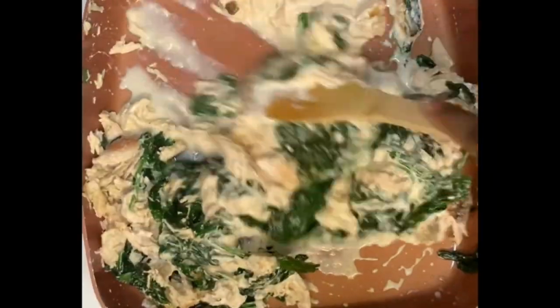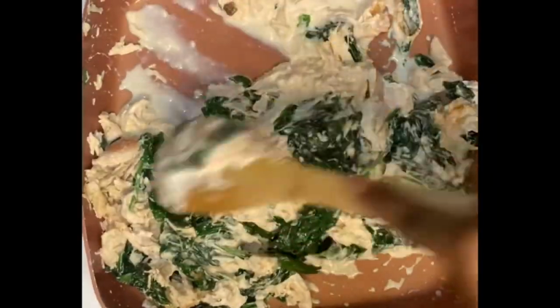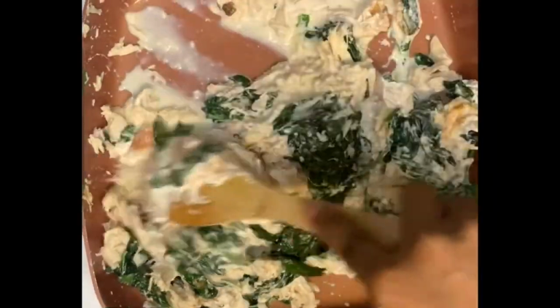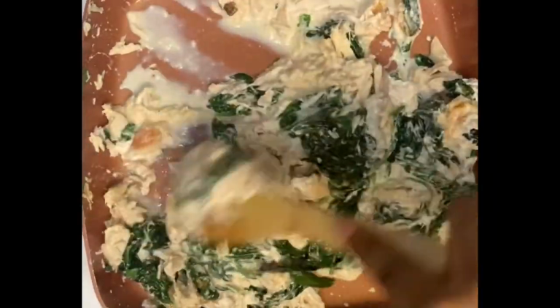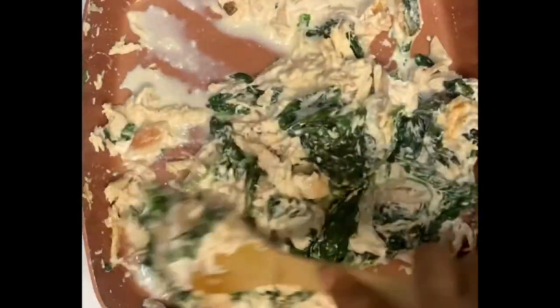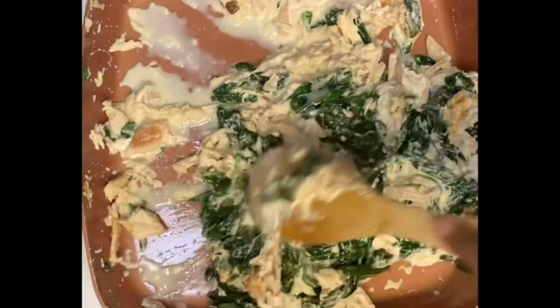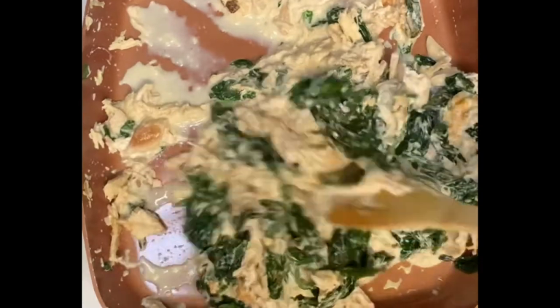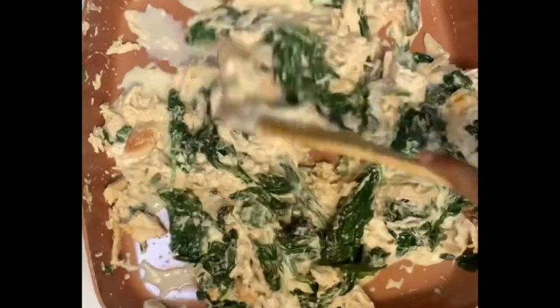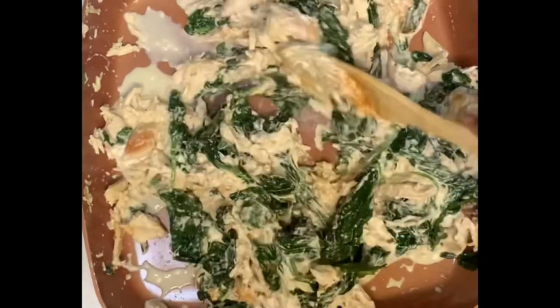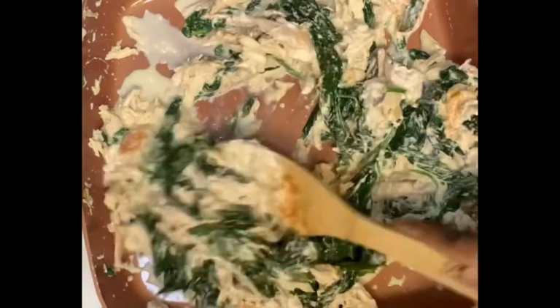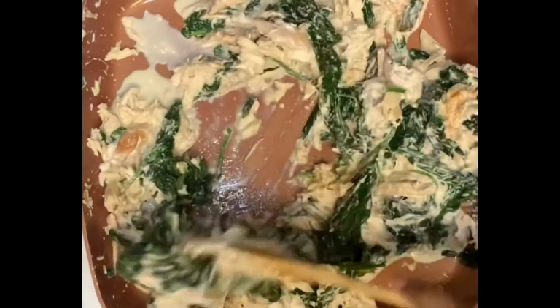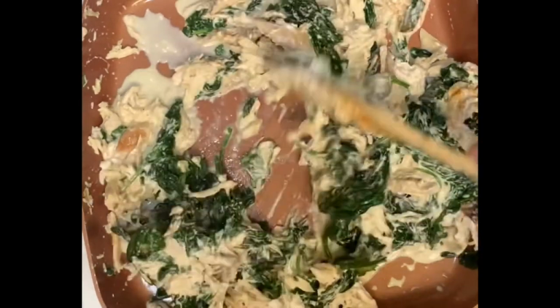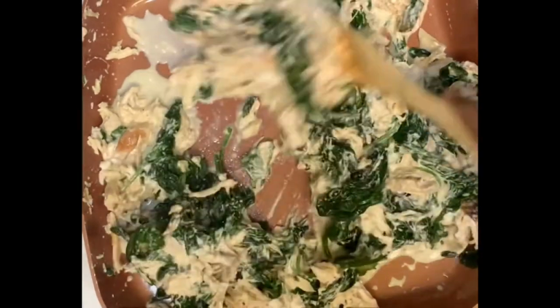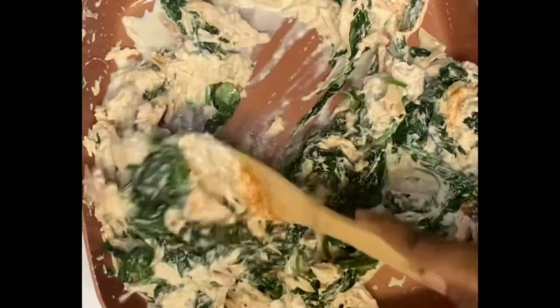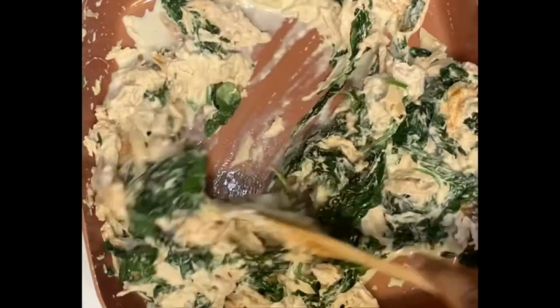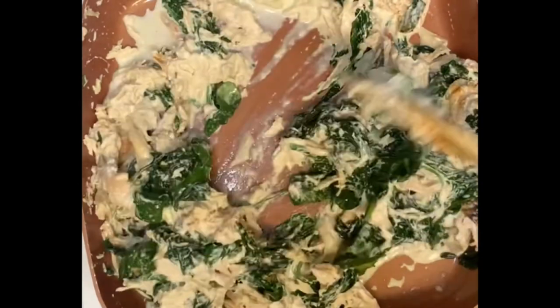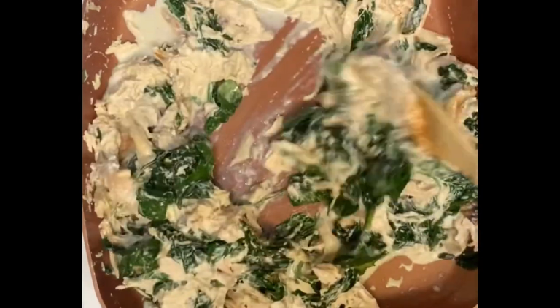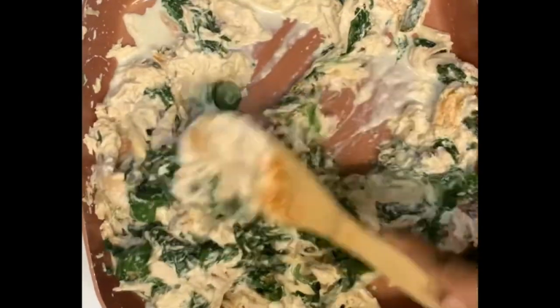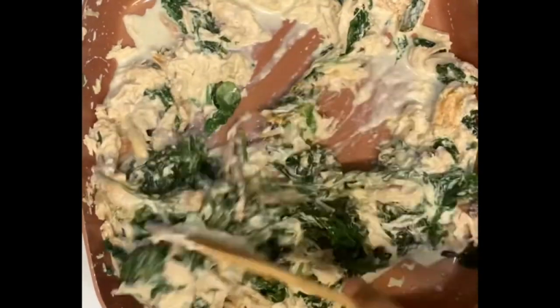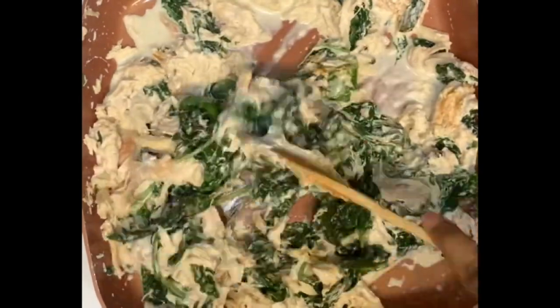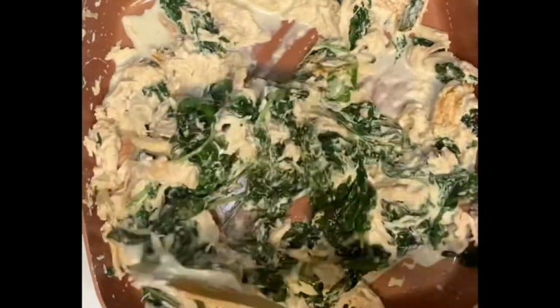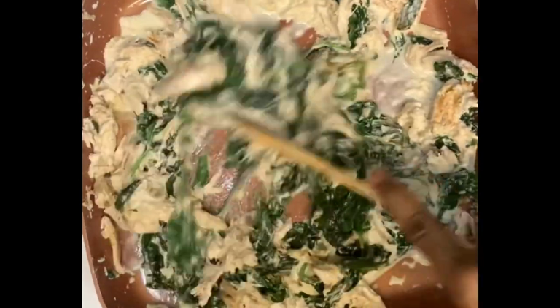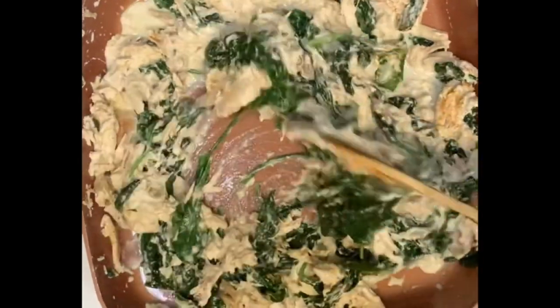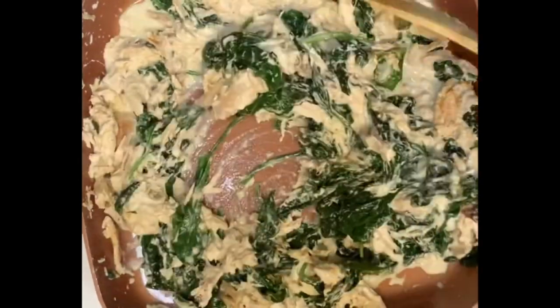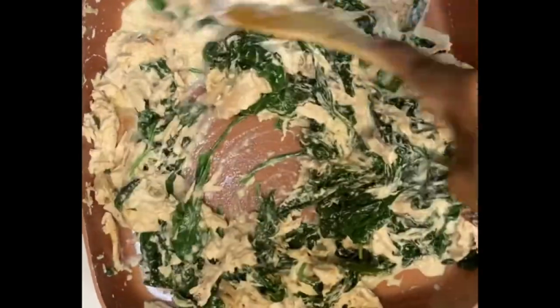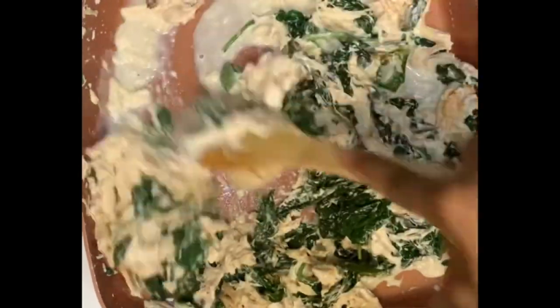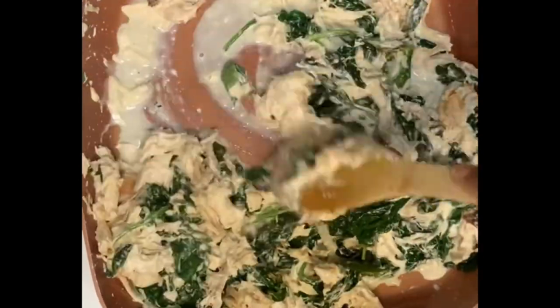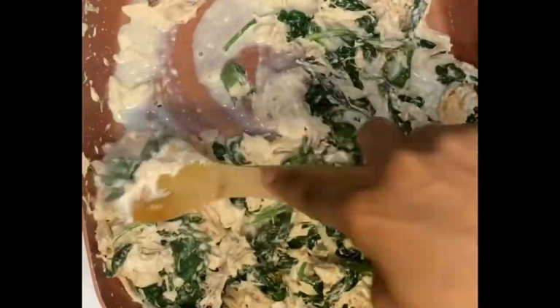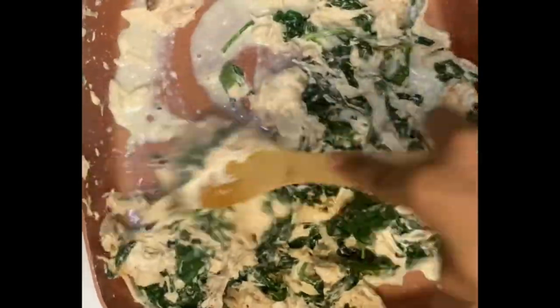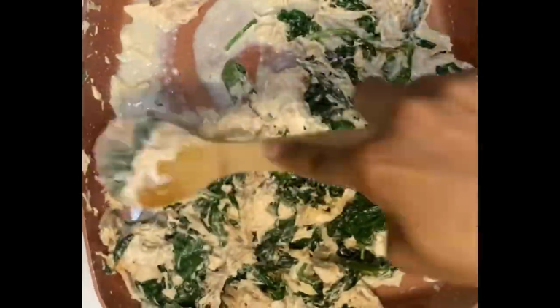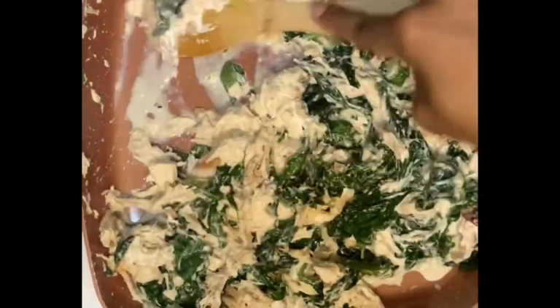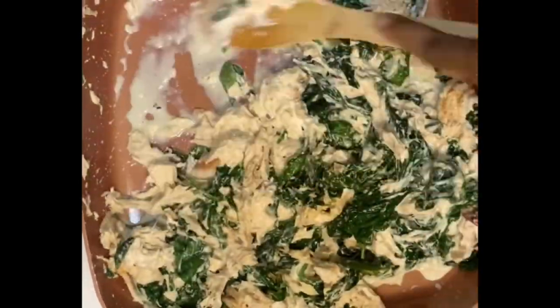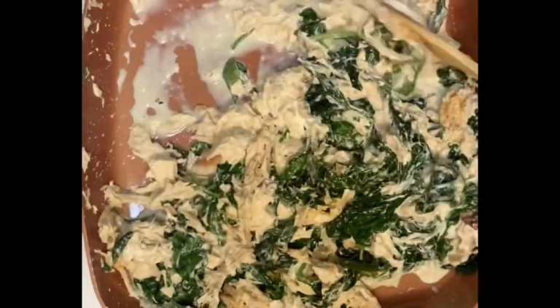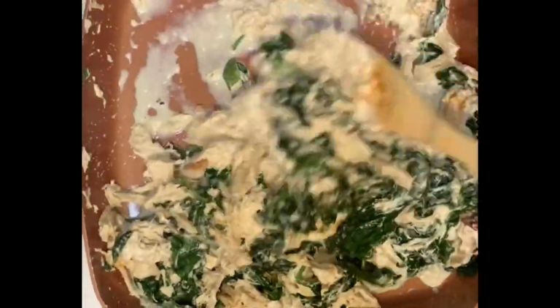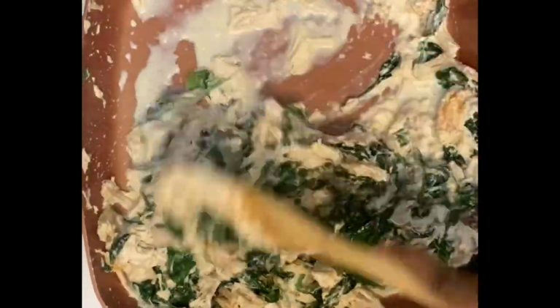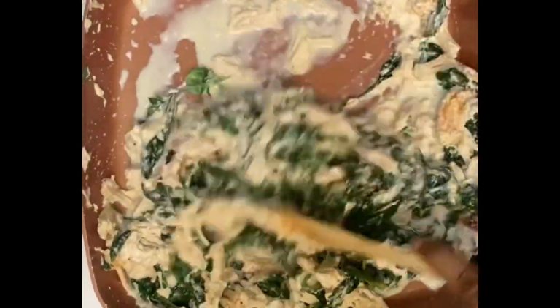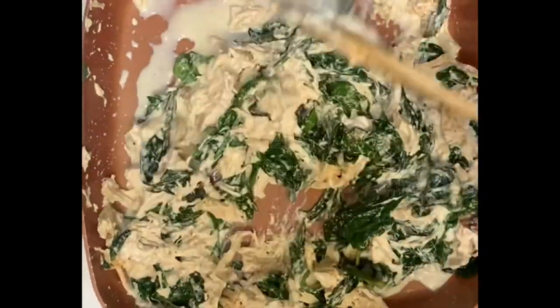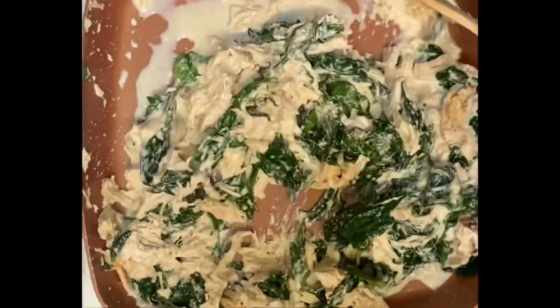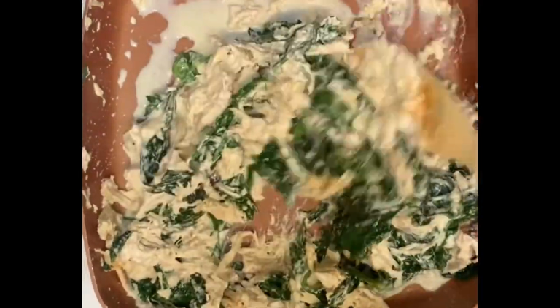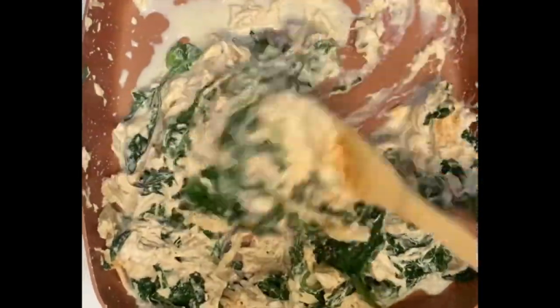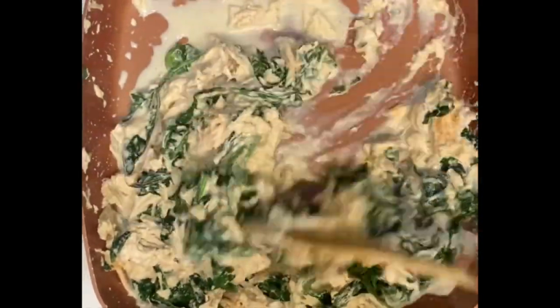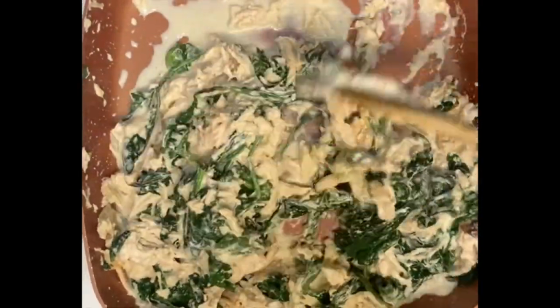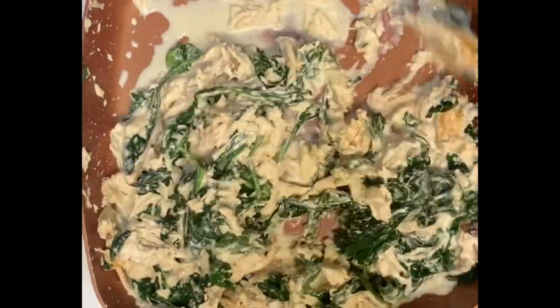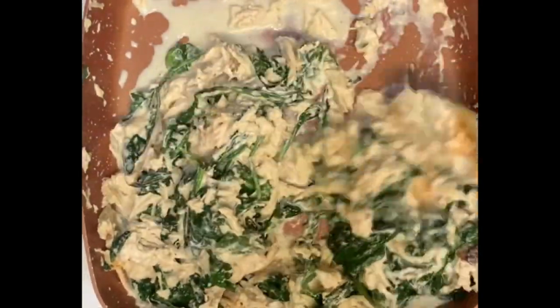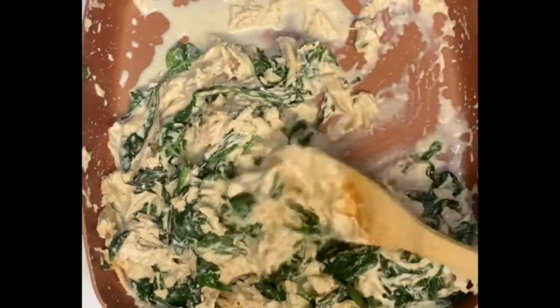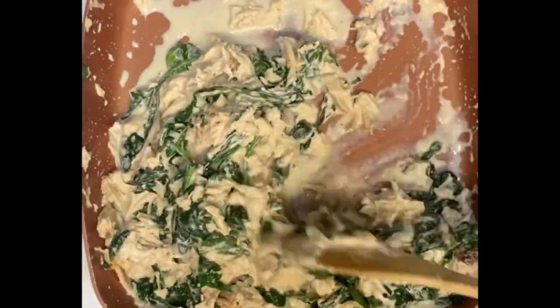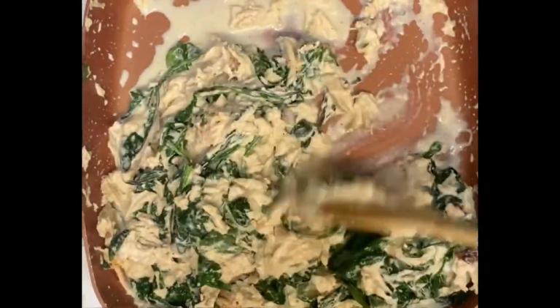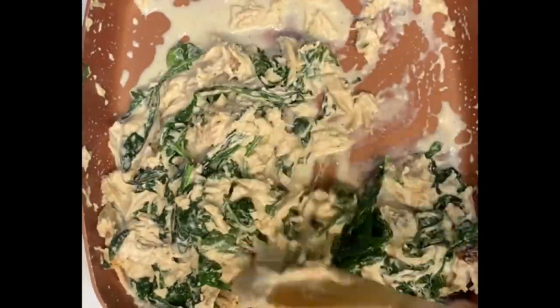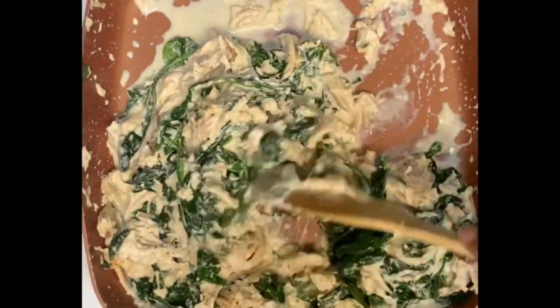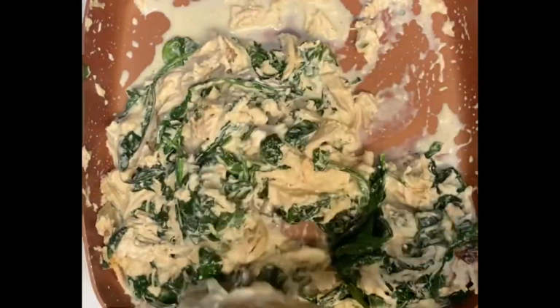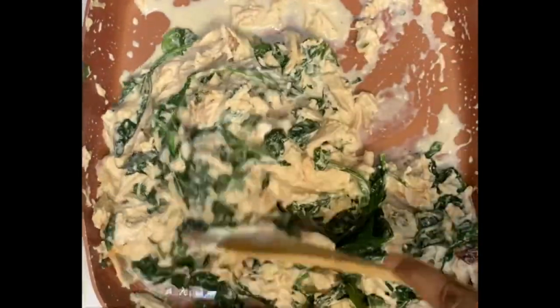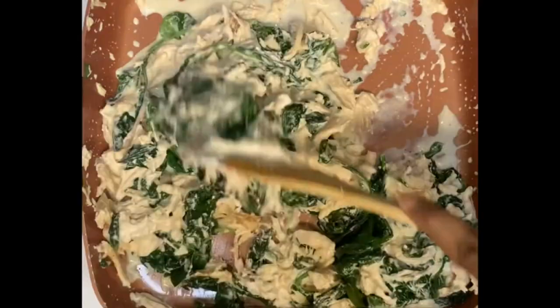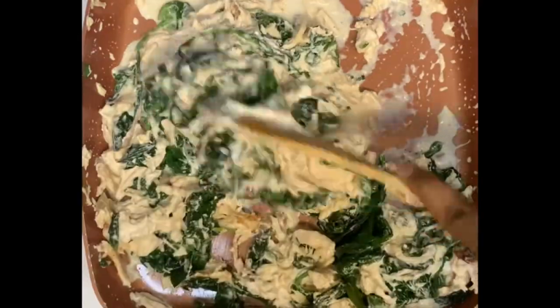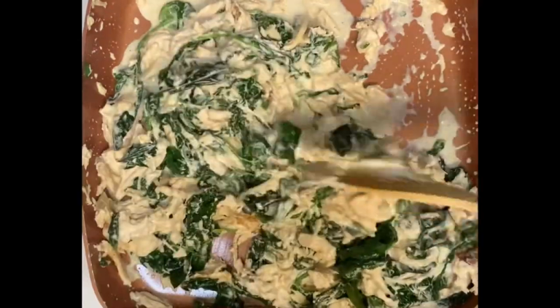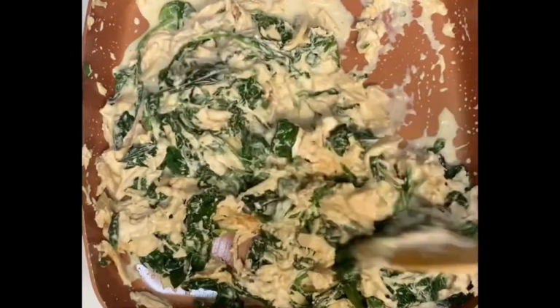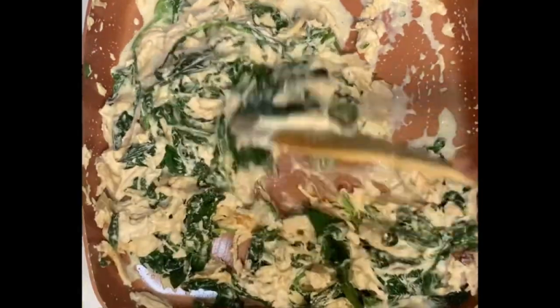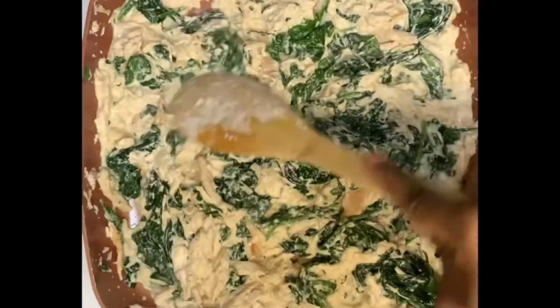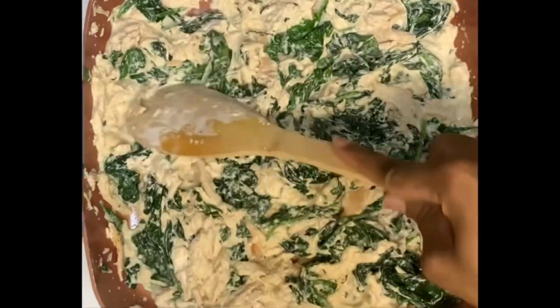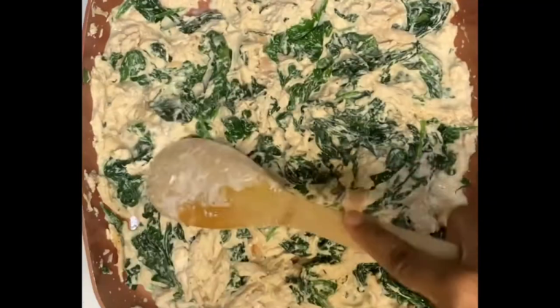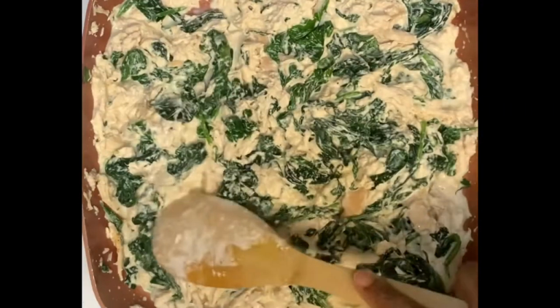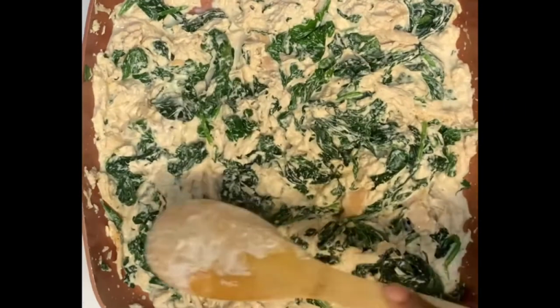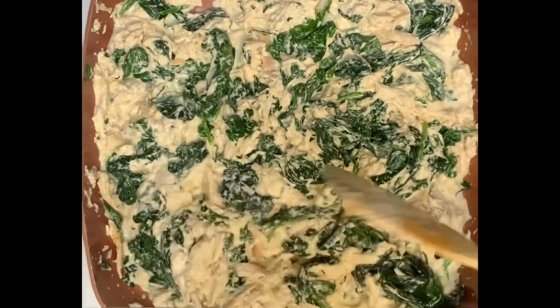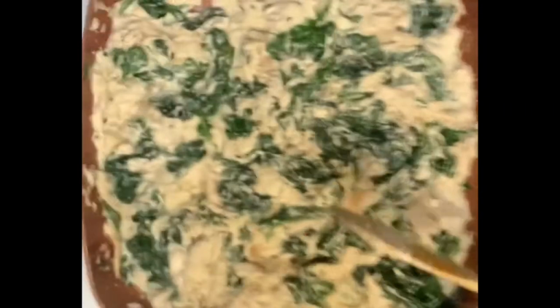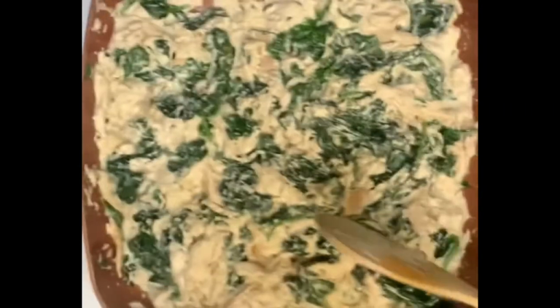Now that this is all mixed together, I'm just going to cover it and let it simmer on medium heat for about ten minutes.